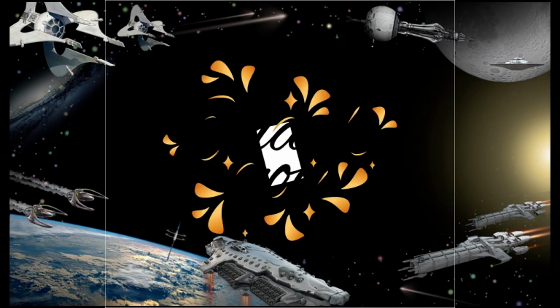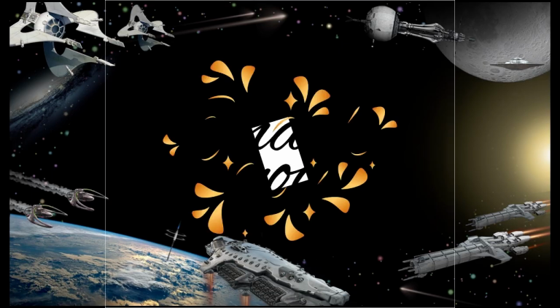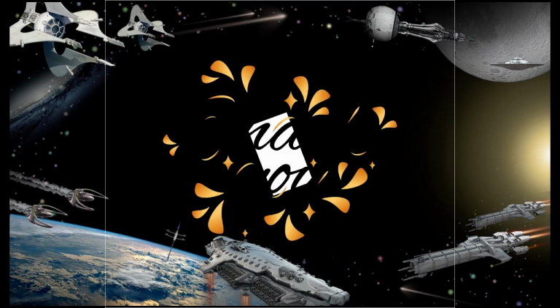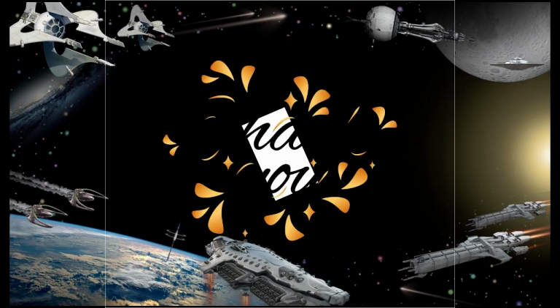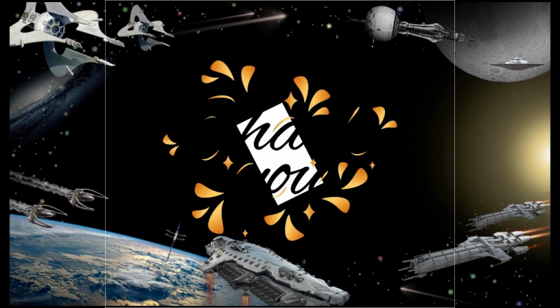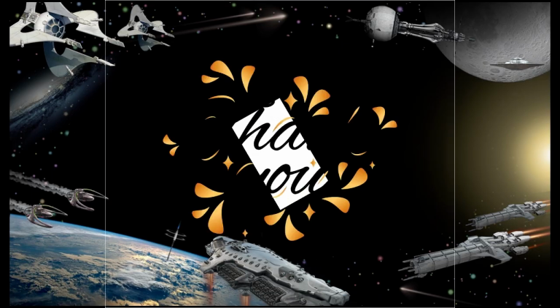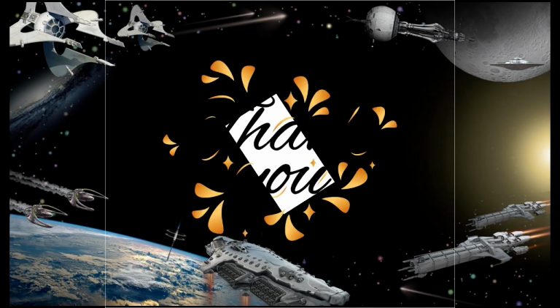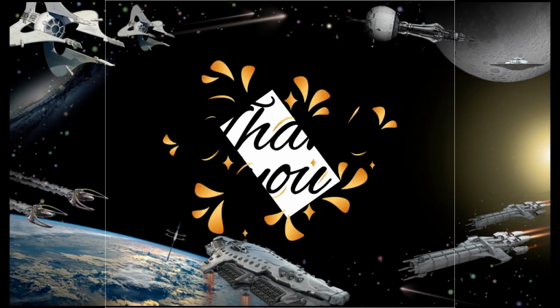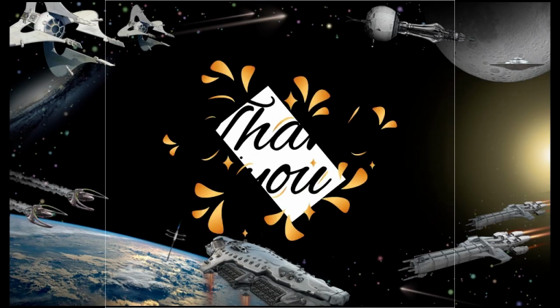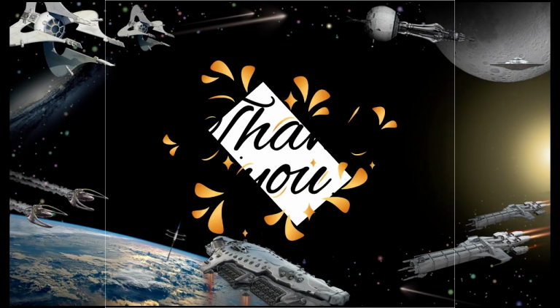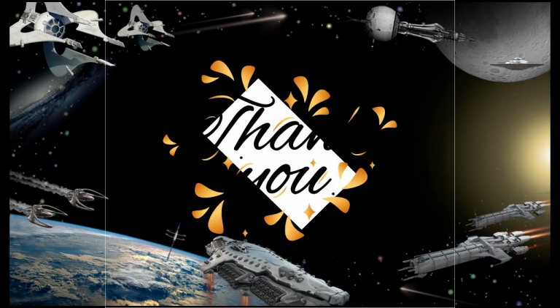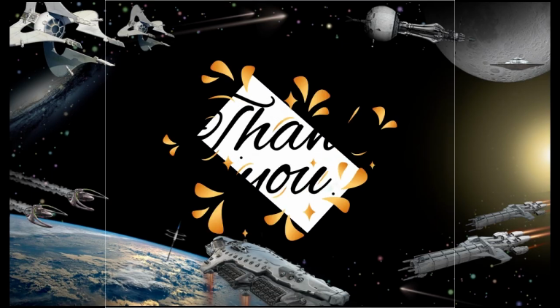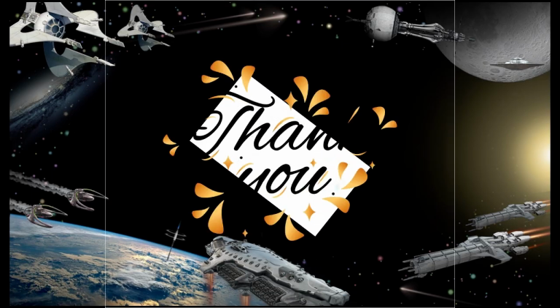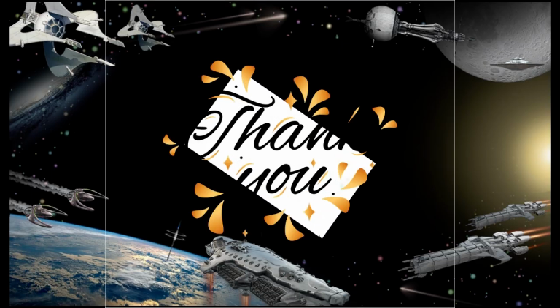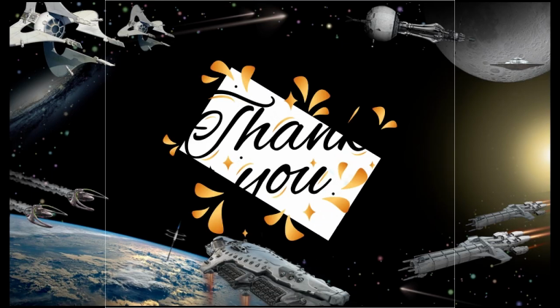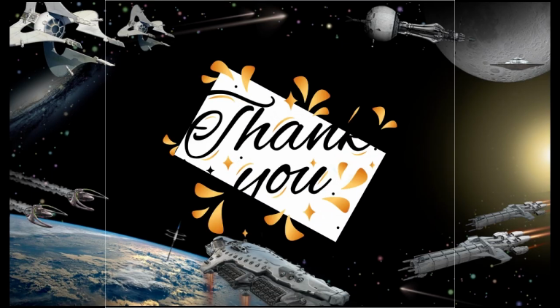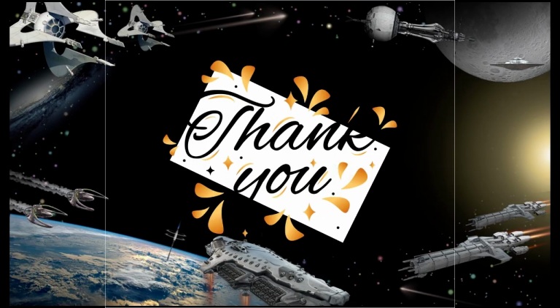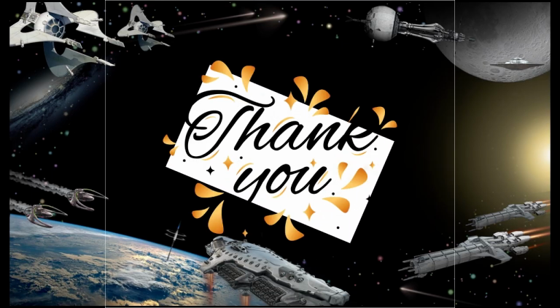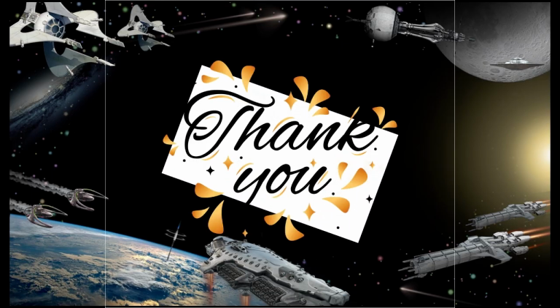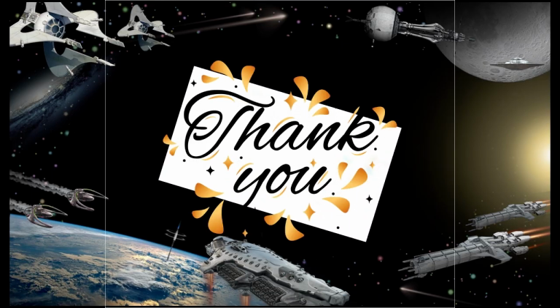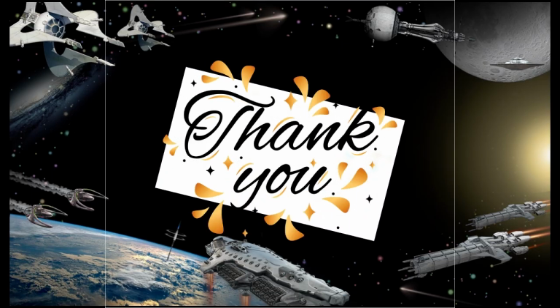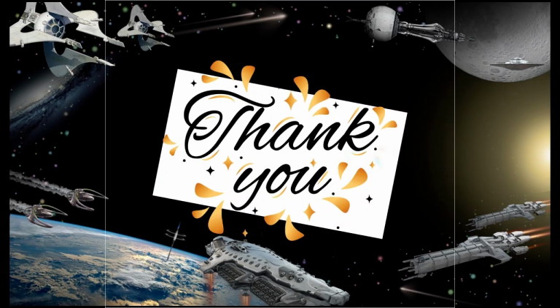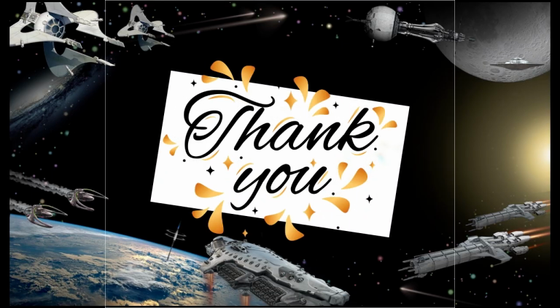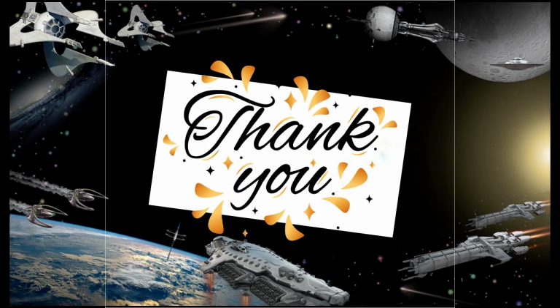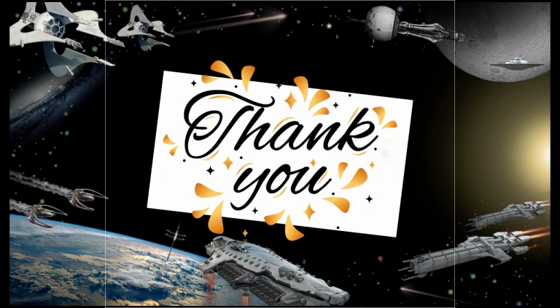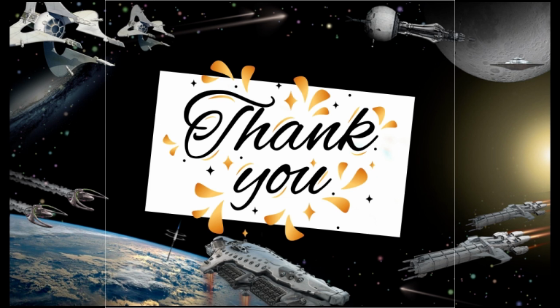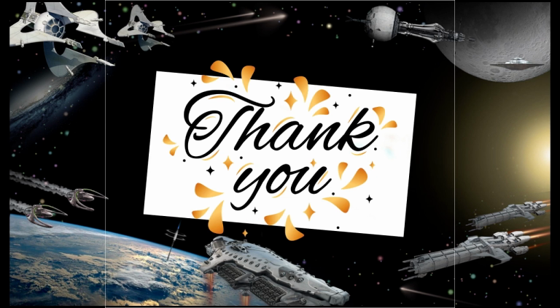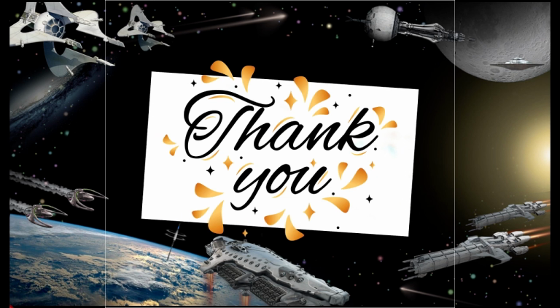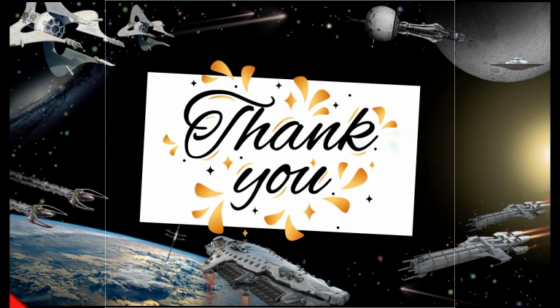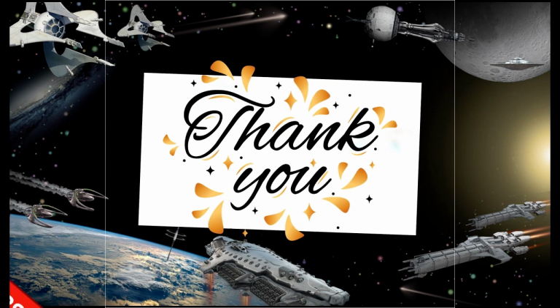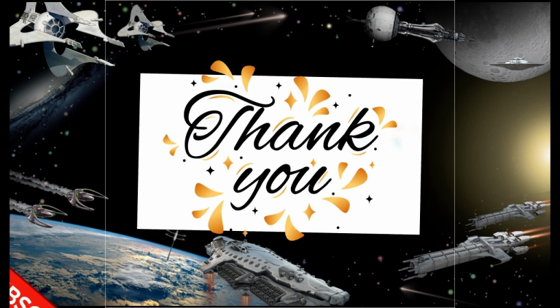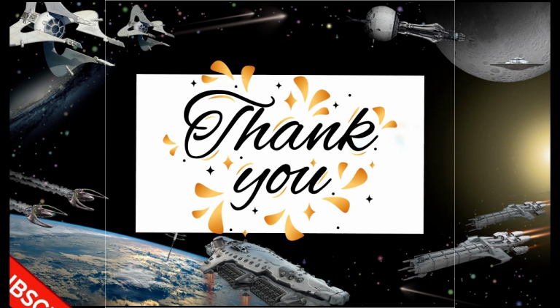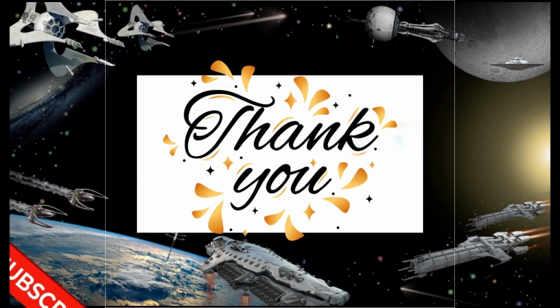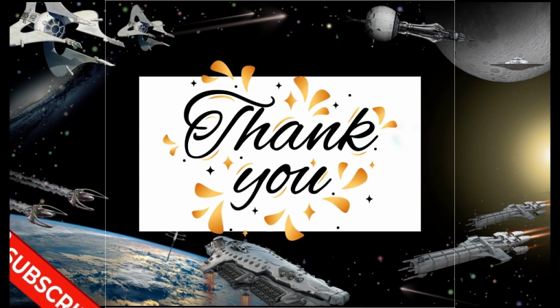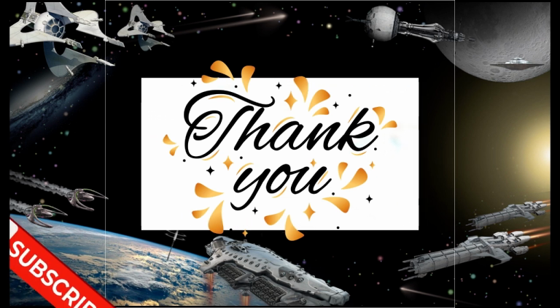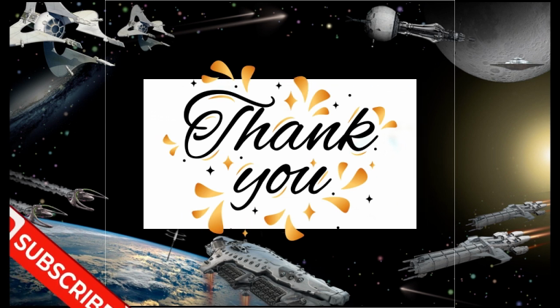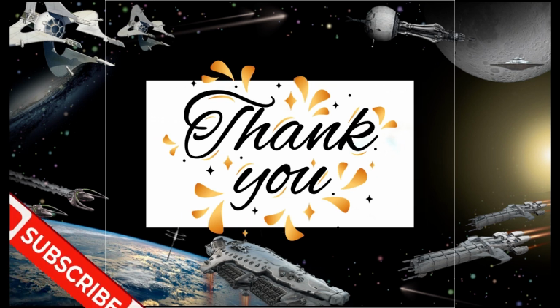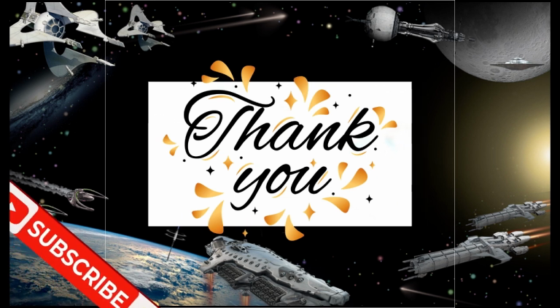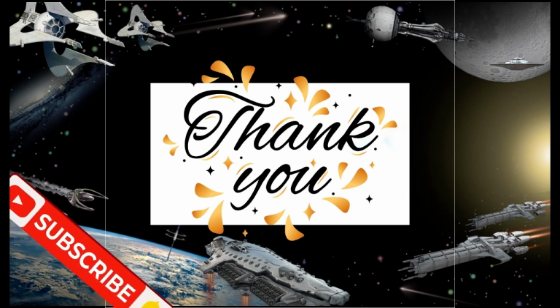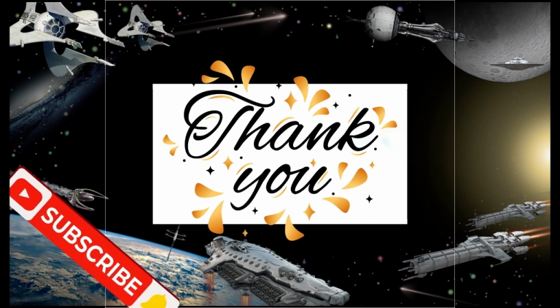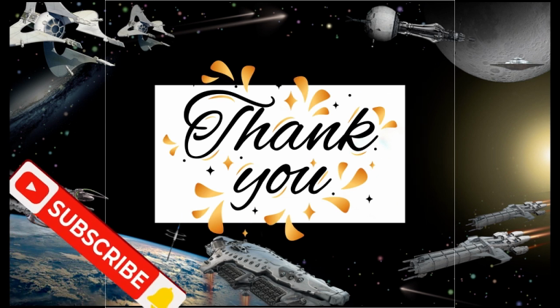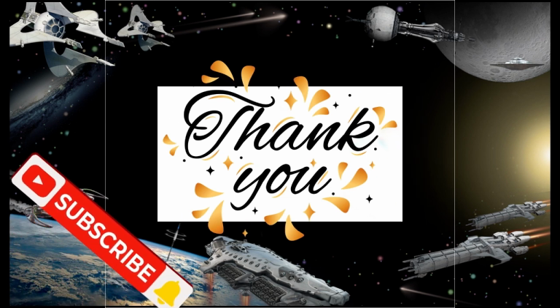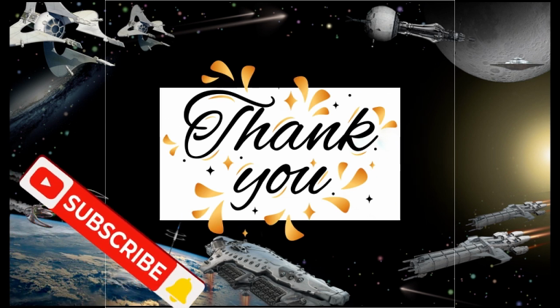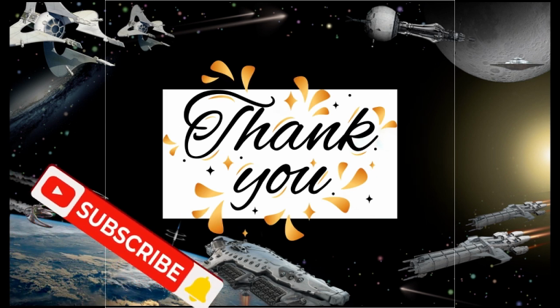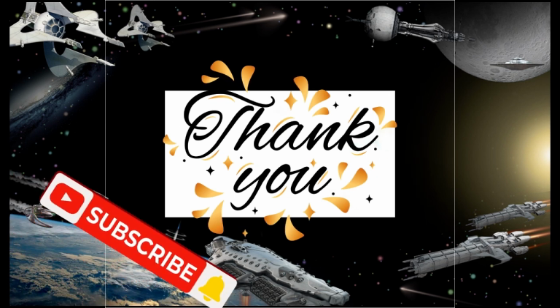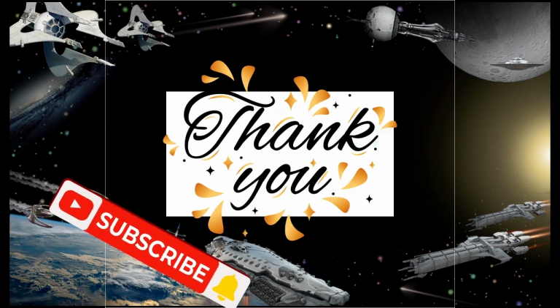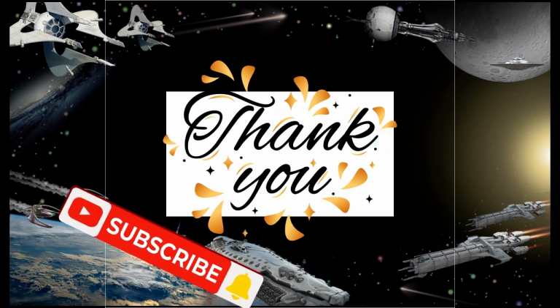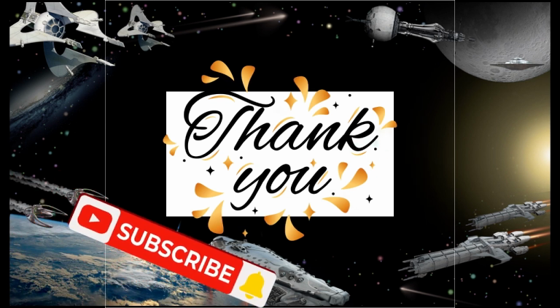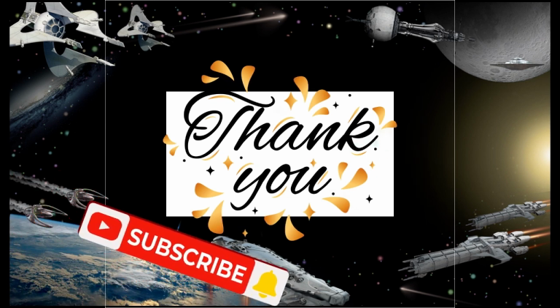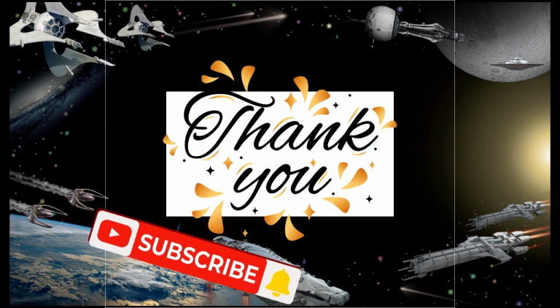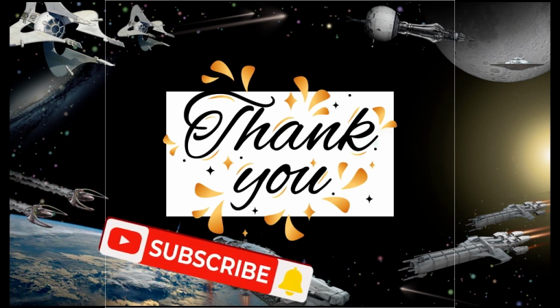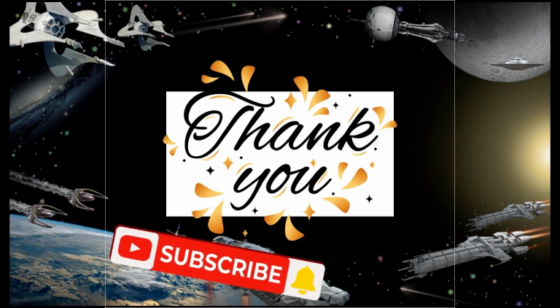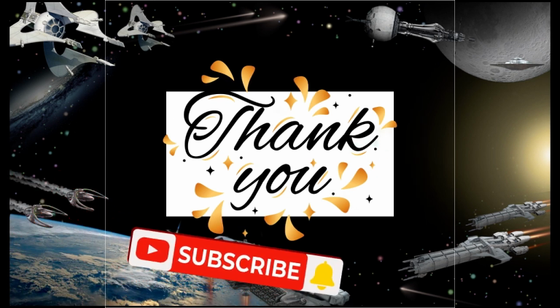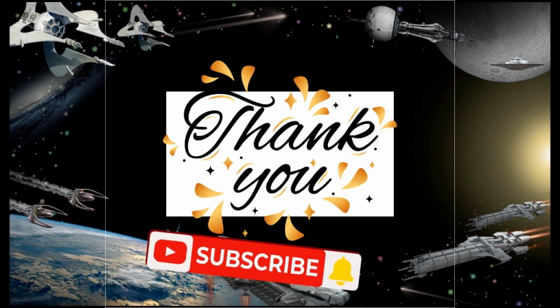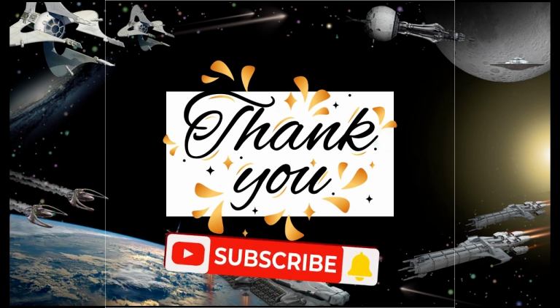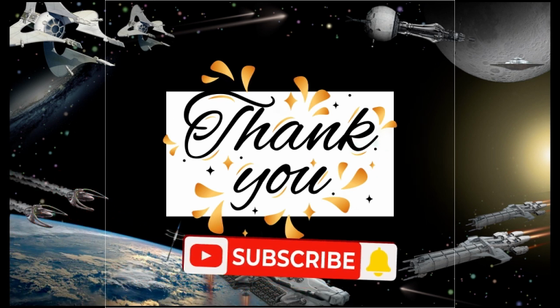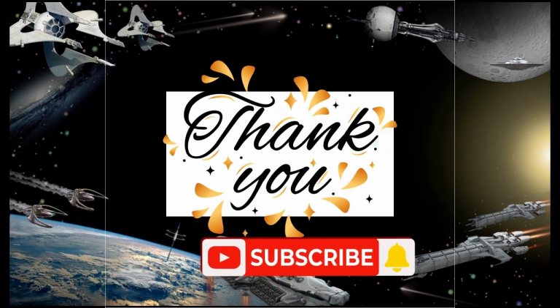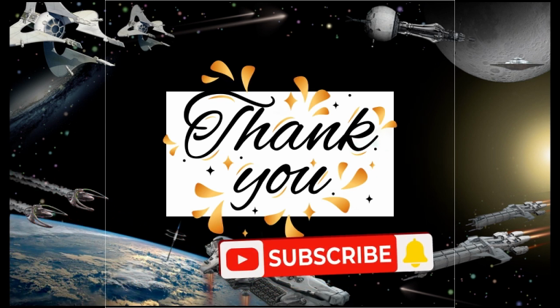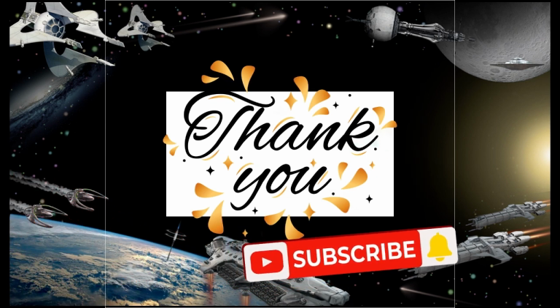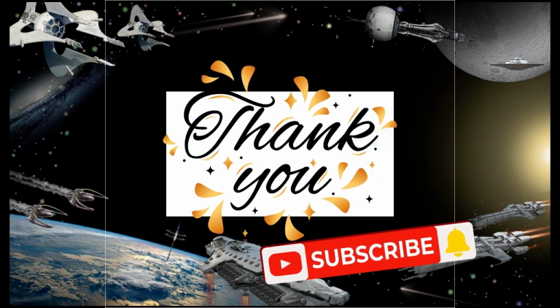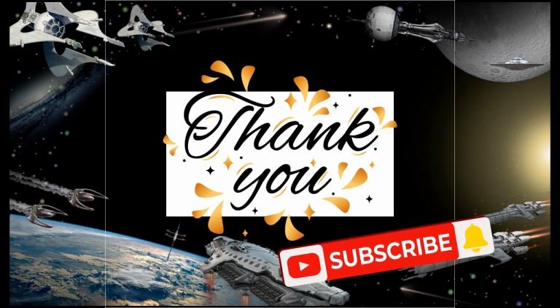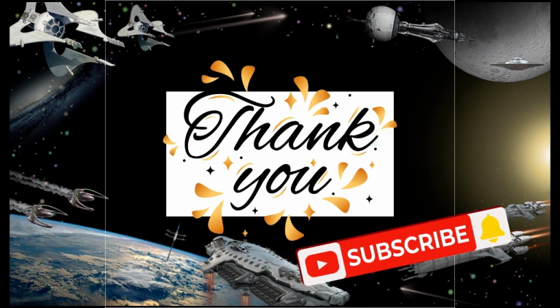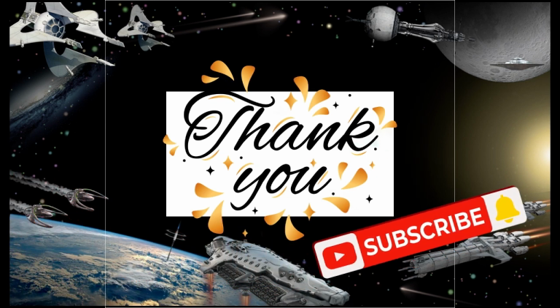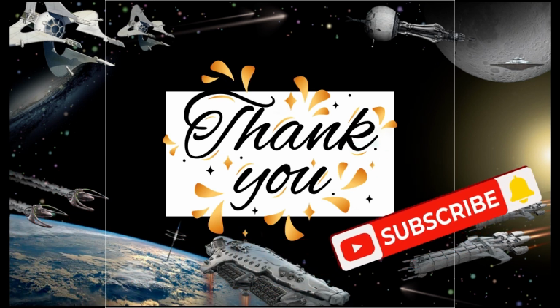We'll delve deep into this topic in our future video. So that is it for now — don't forget to subscribe to our channel.